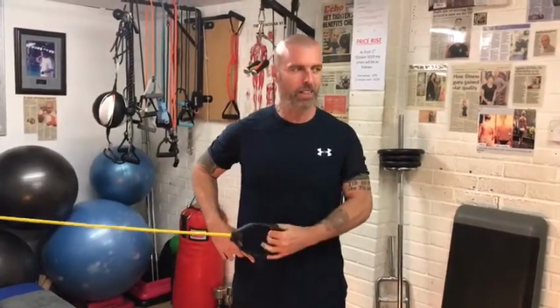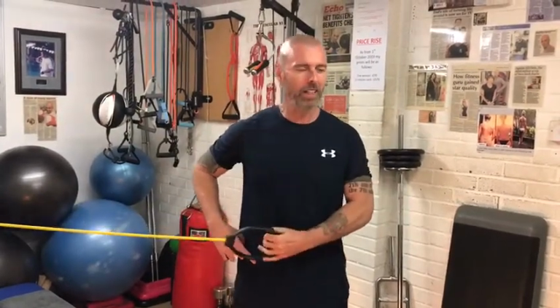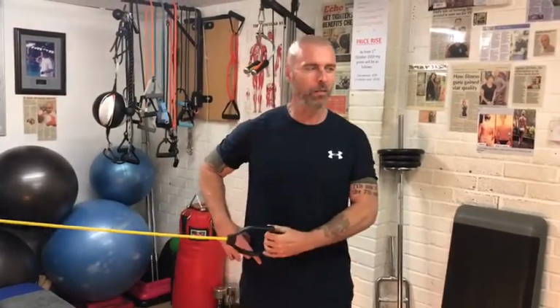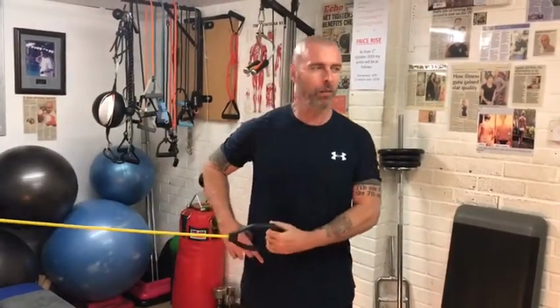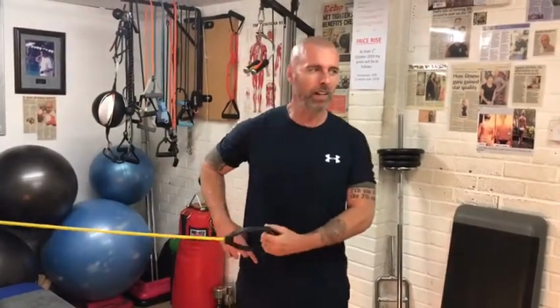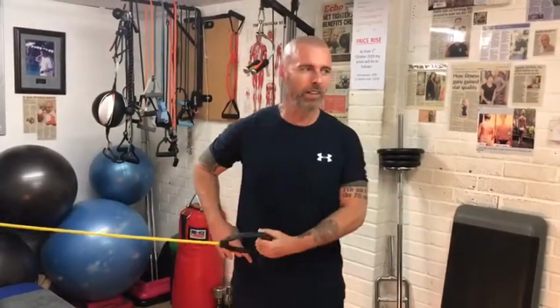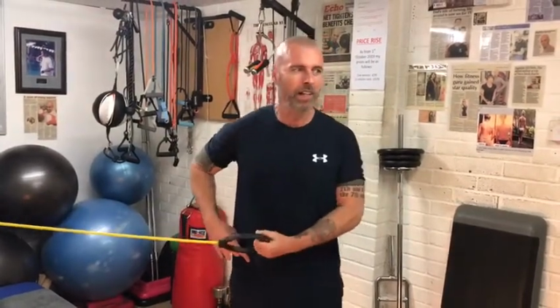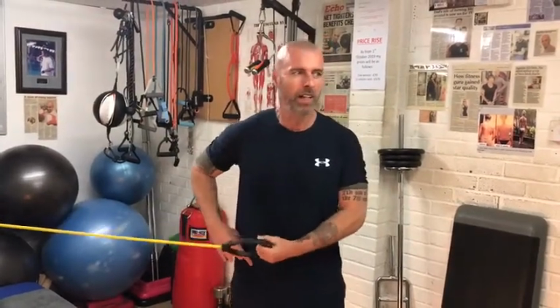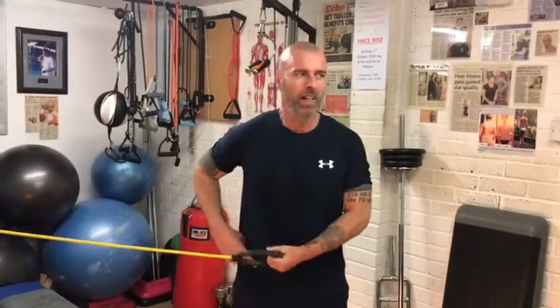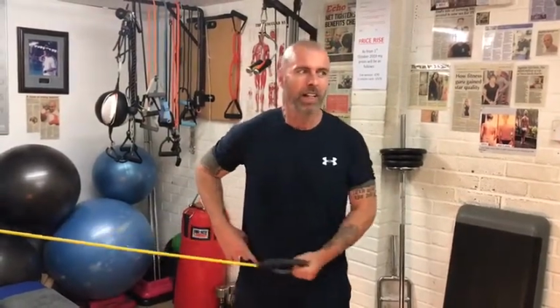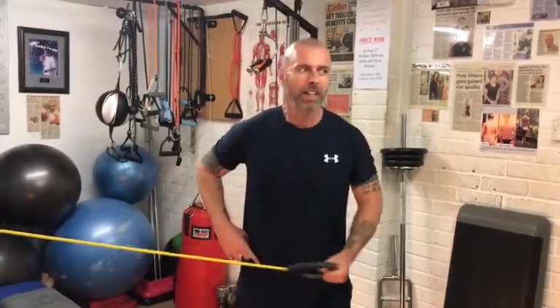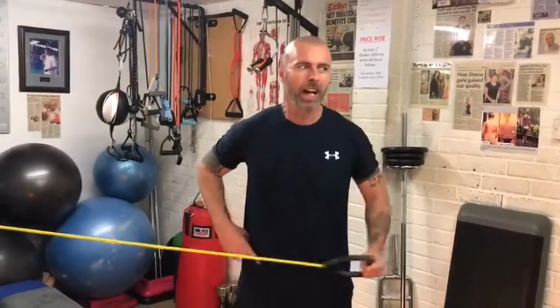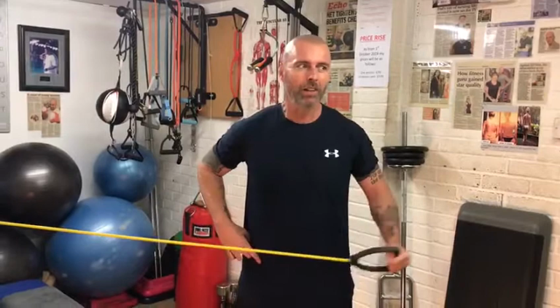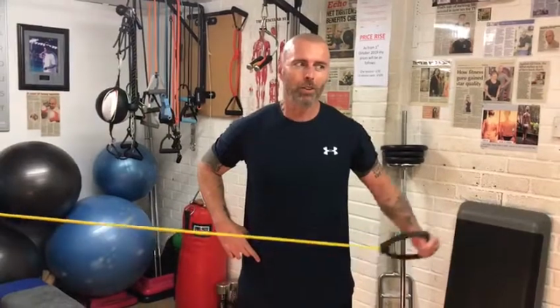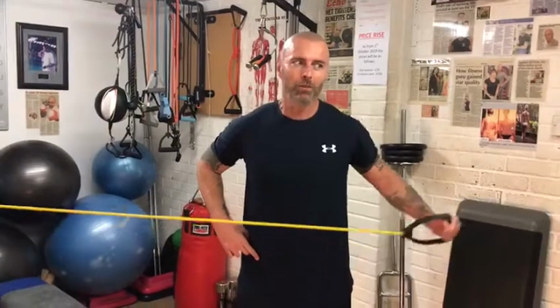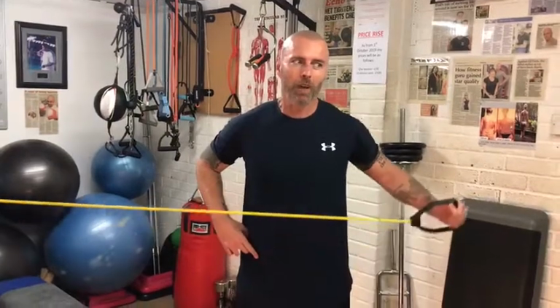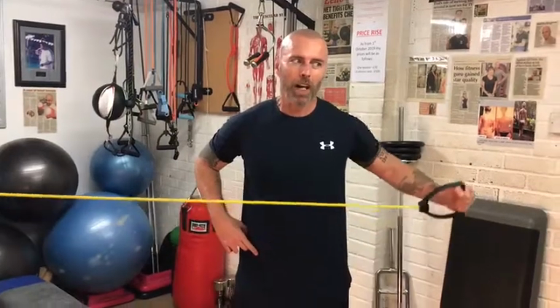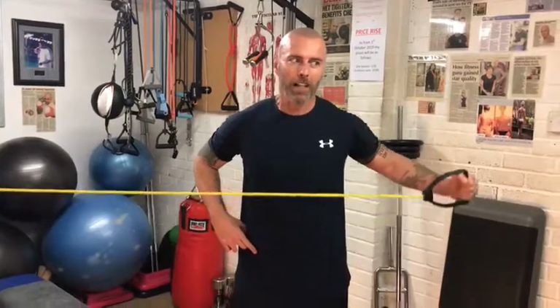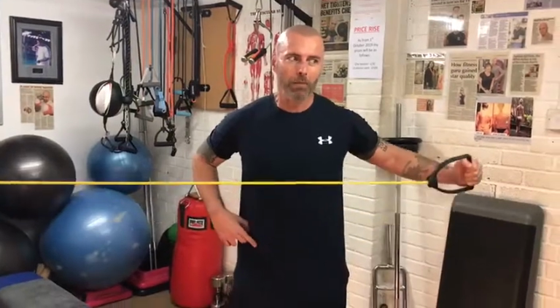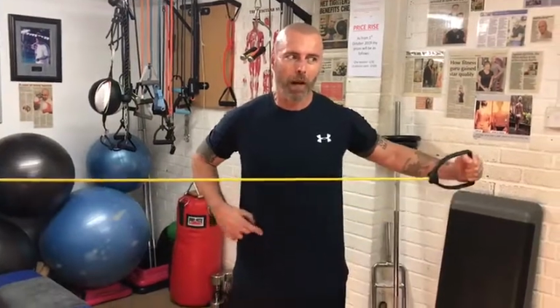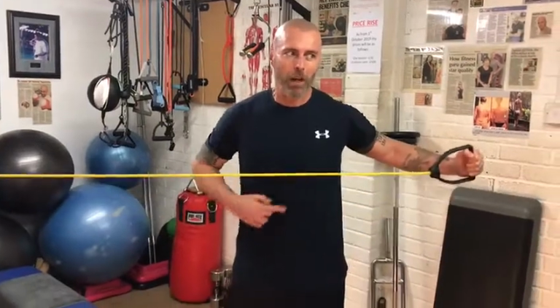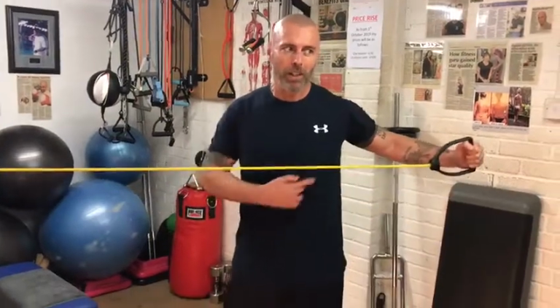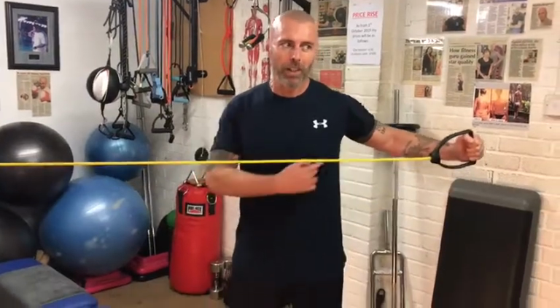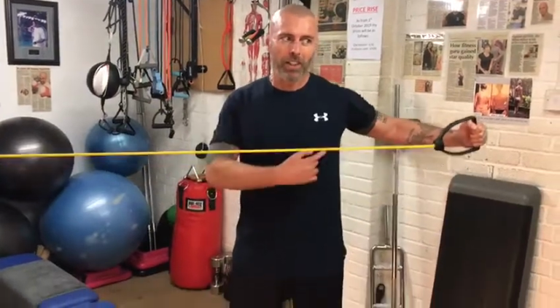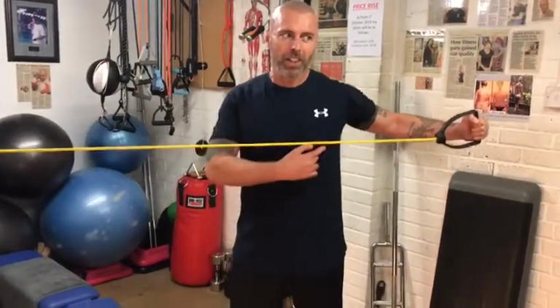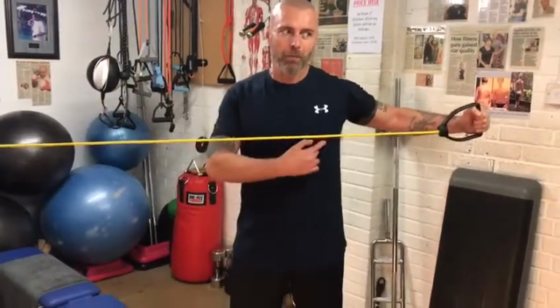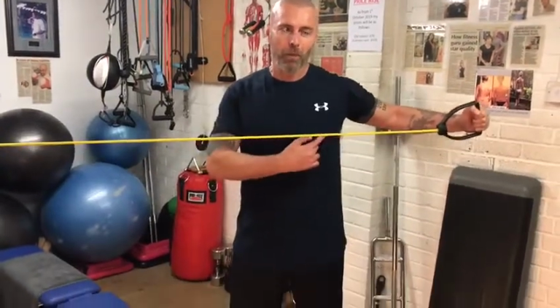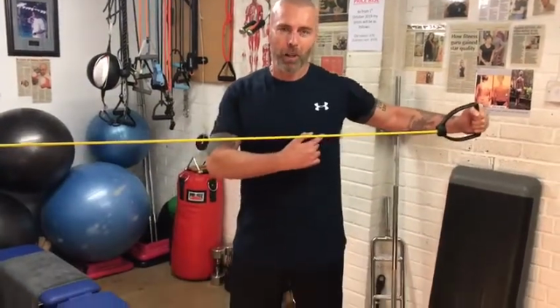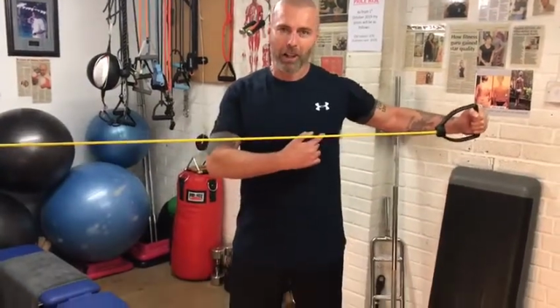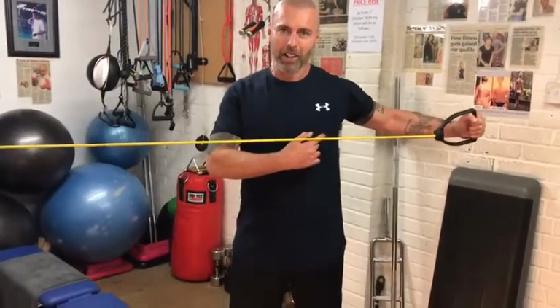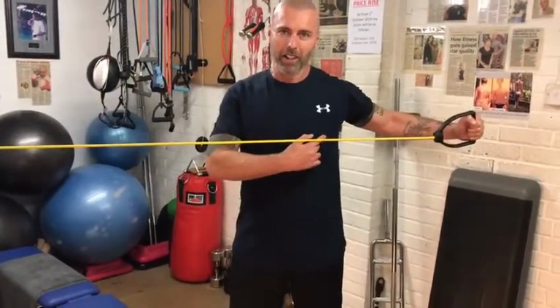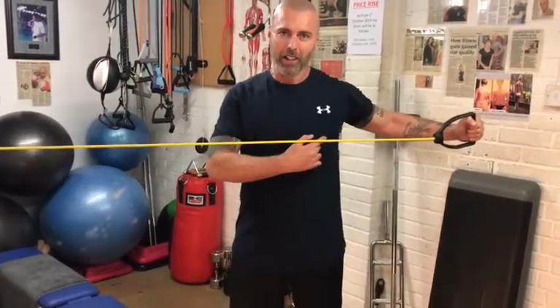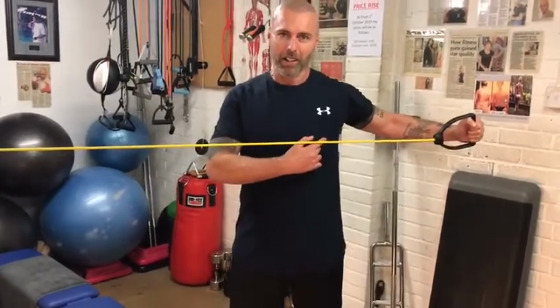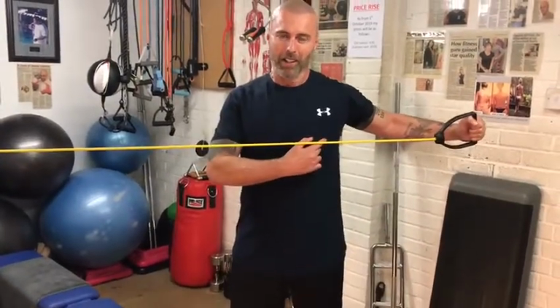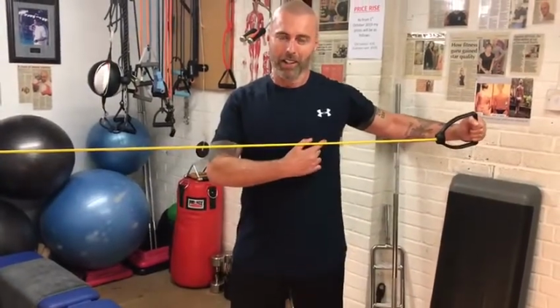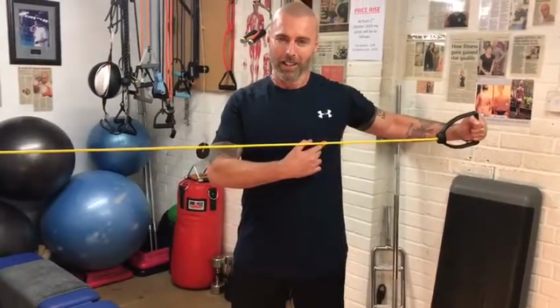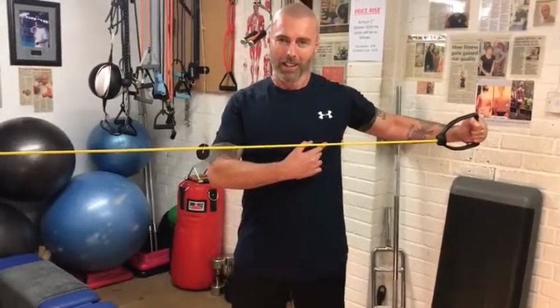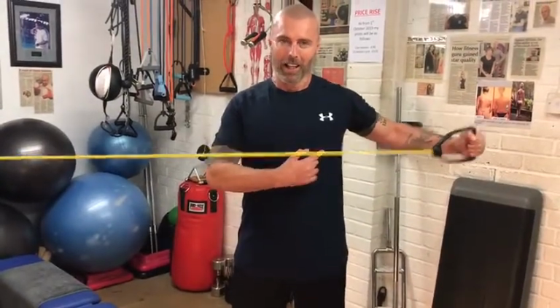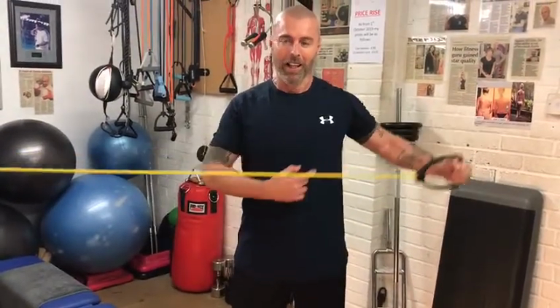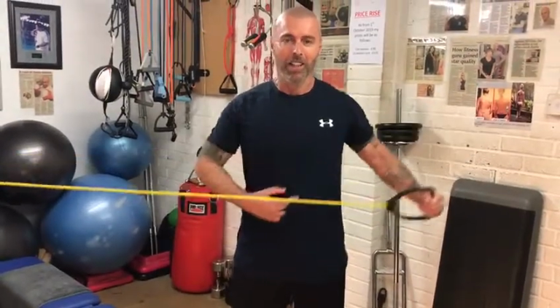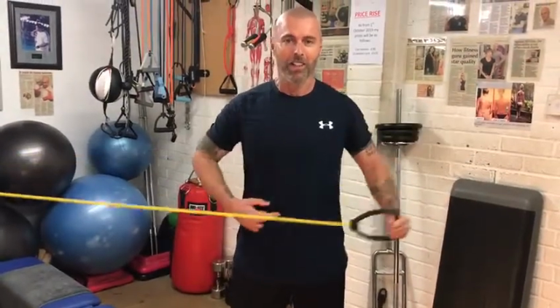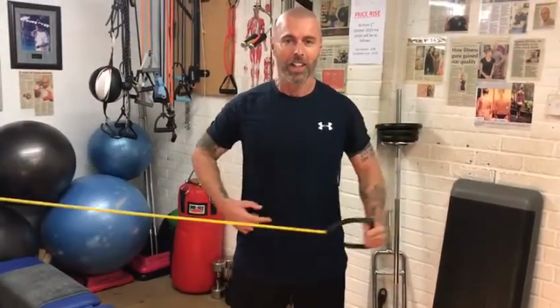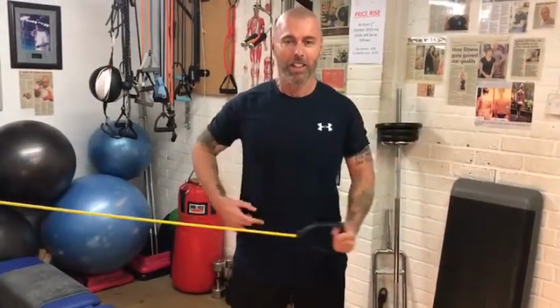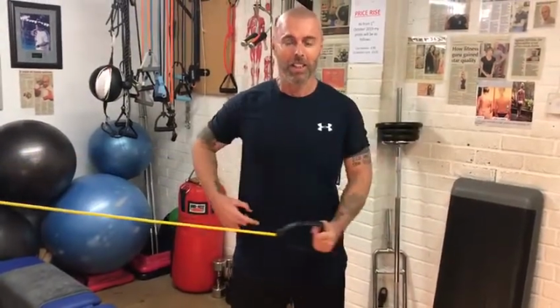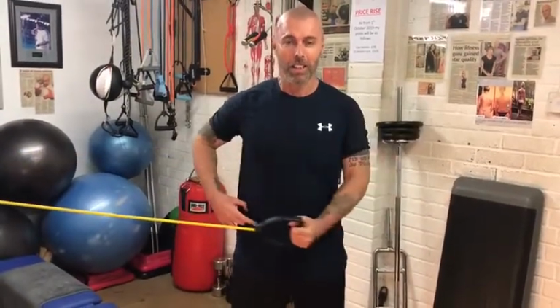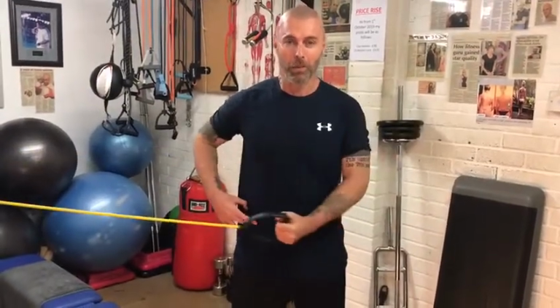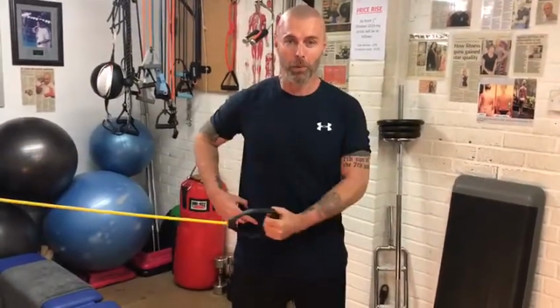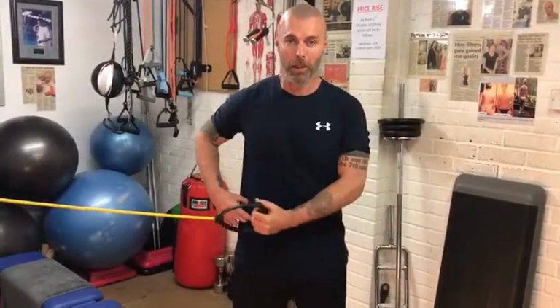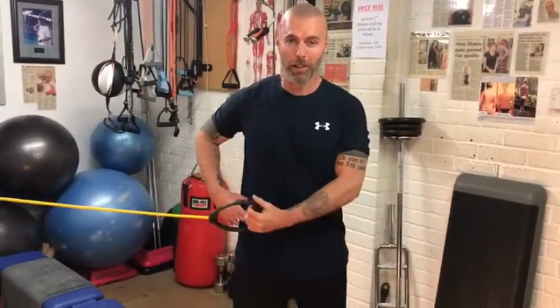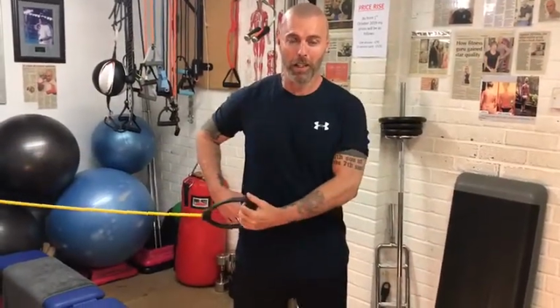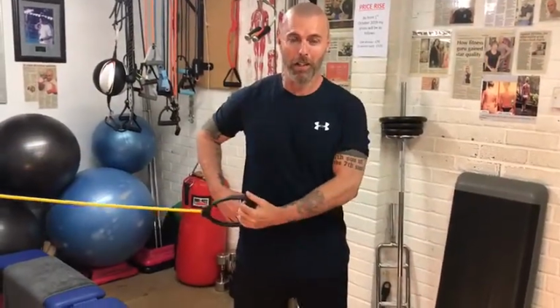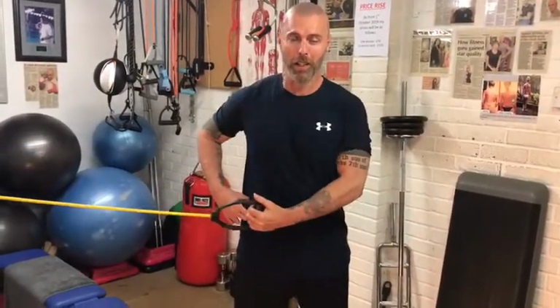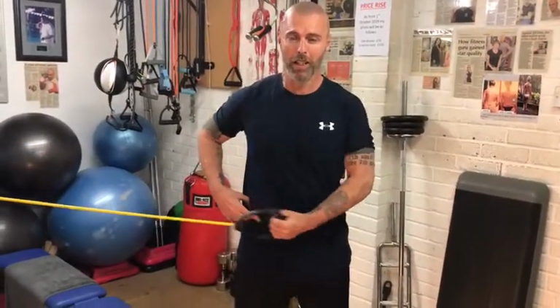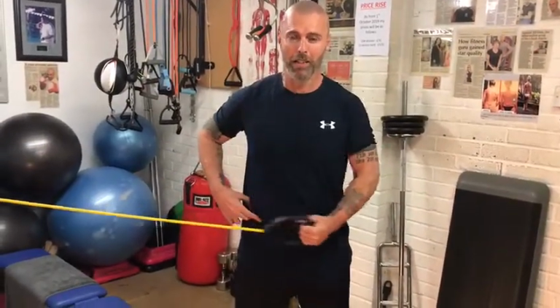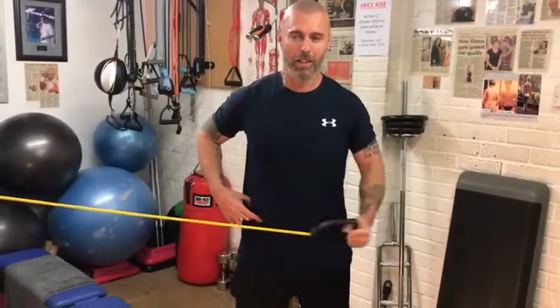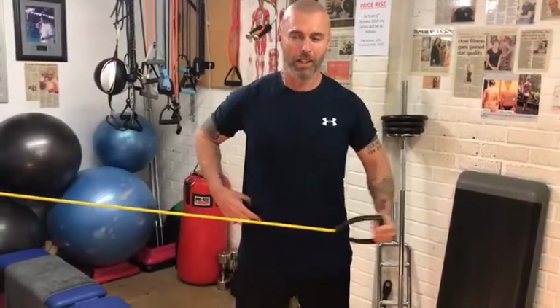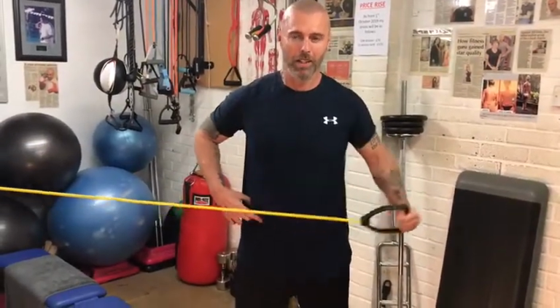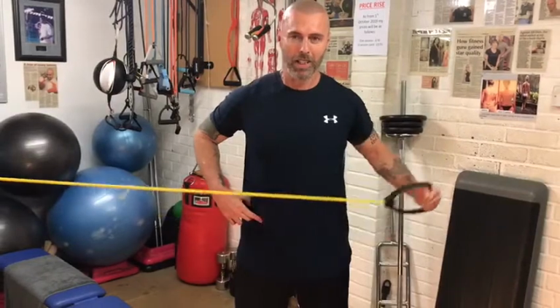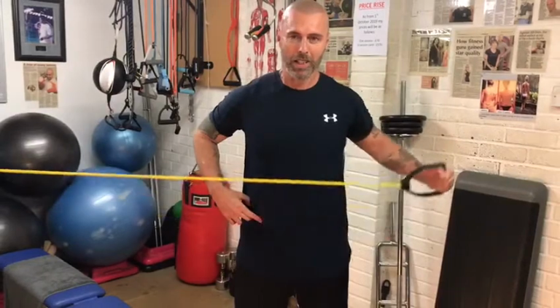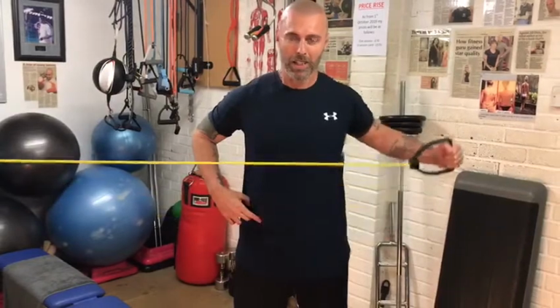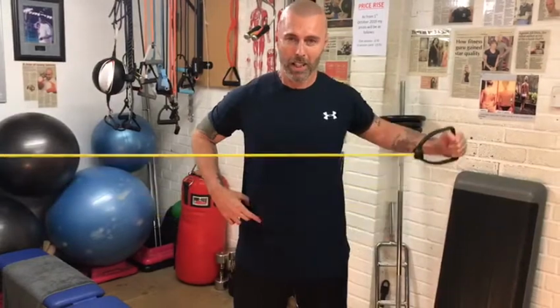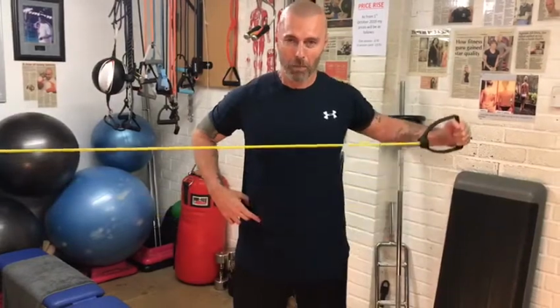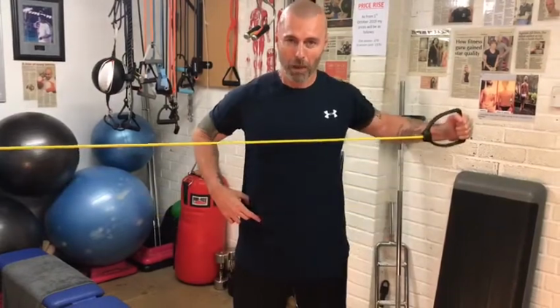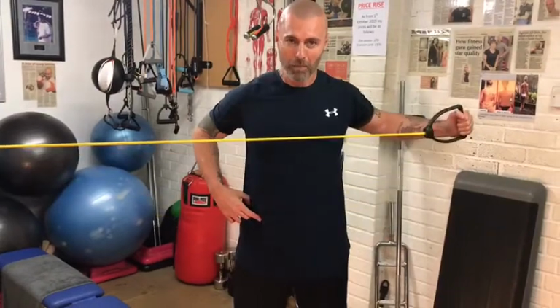Second one: lateral raise, but only to the nipple line — just to the nipple line. That's the second one.